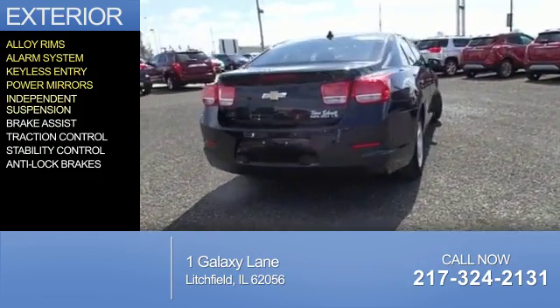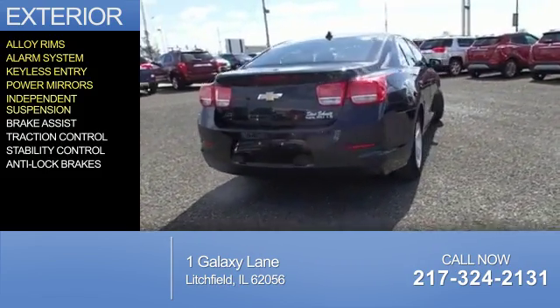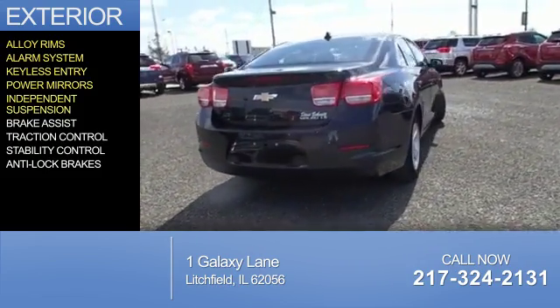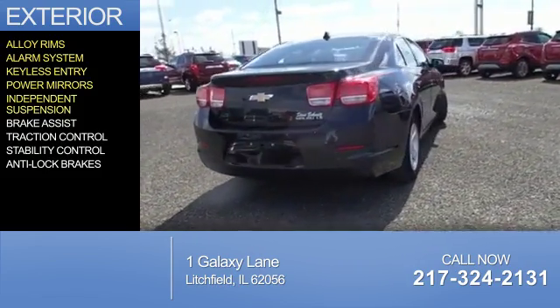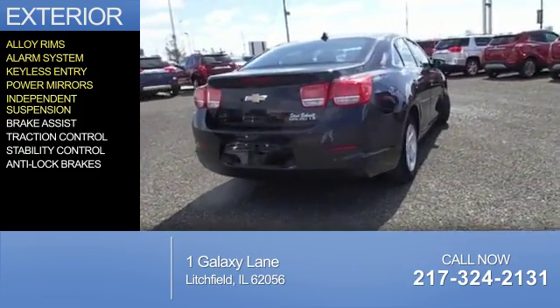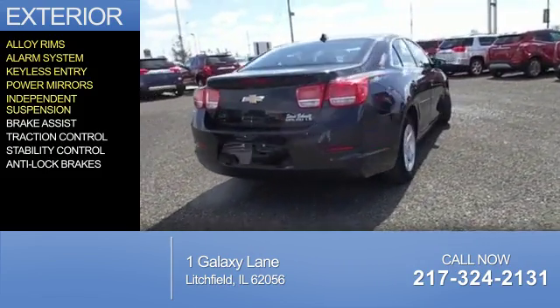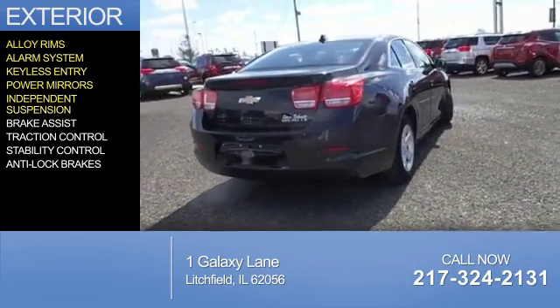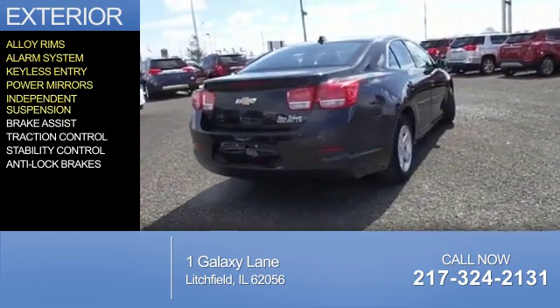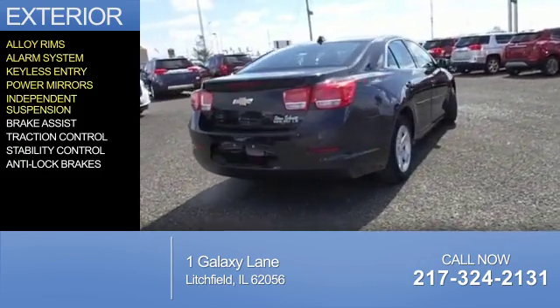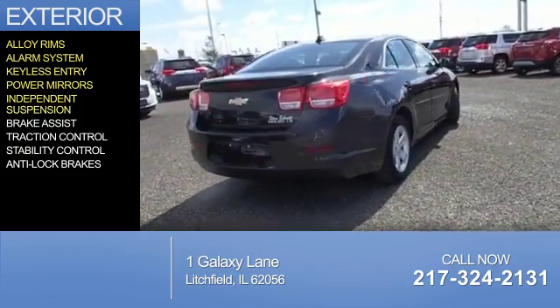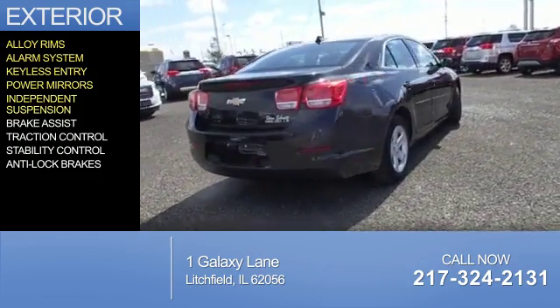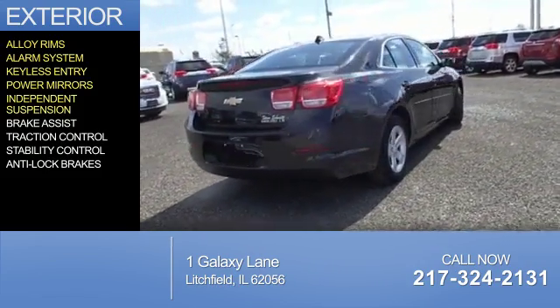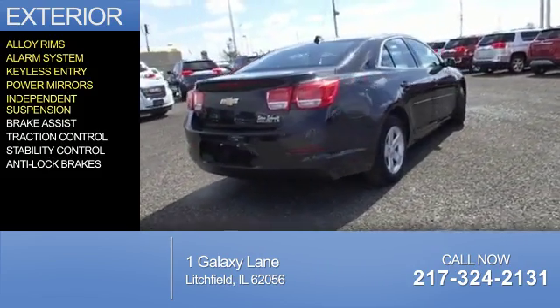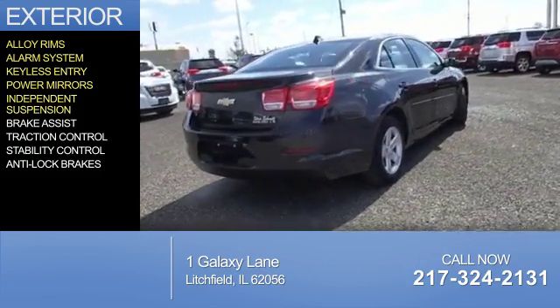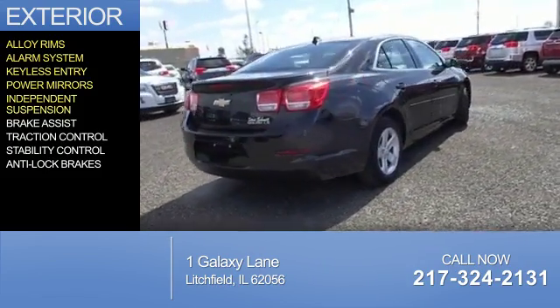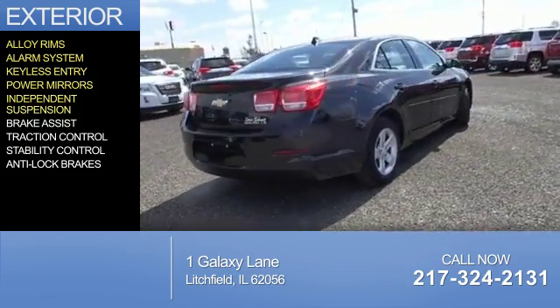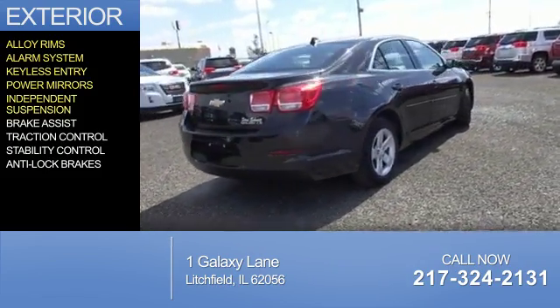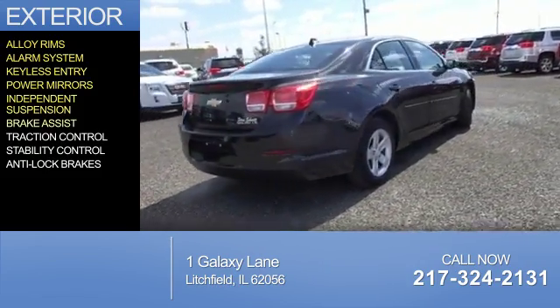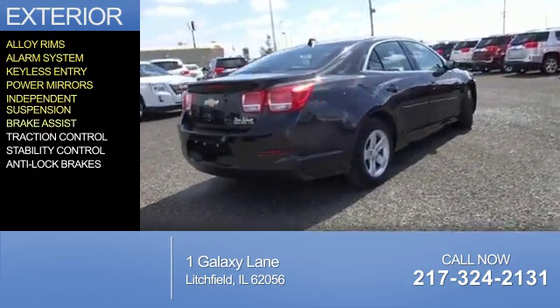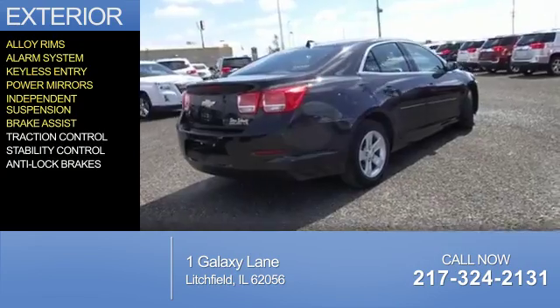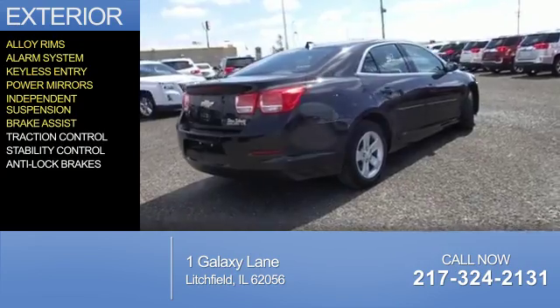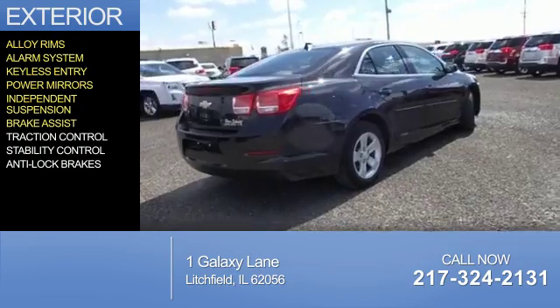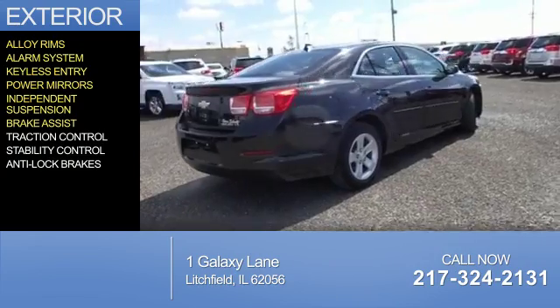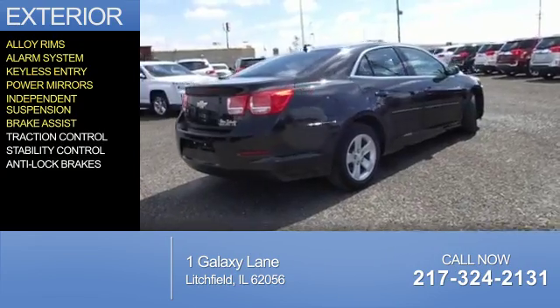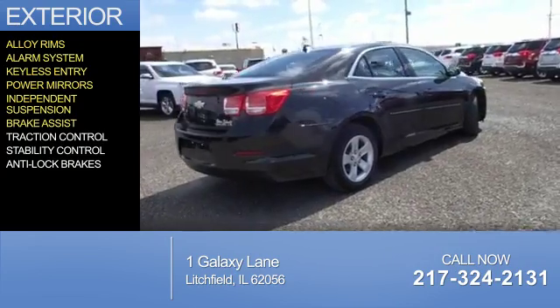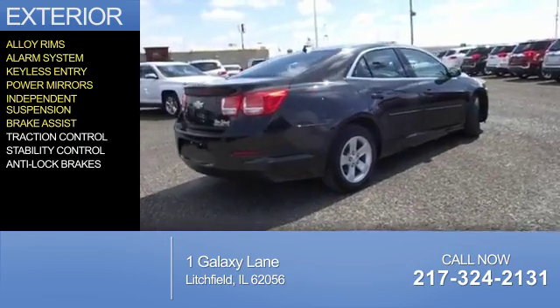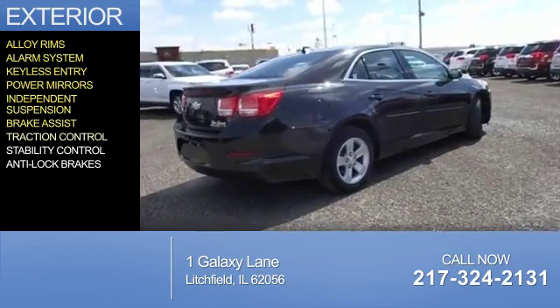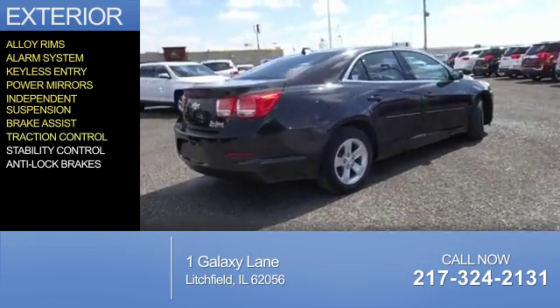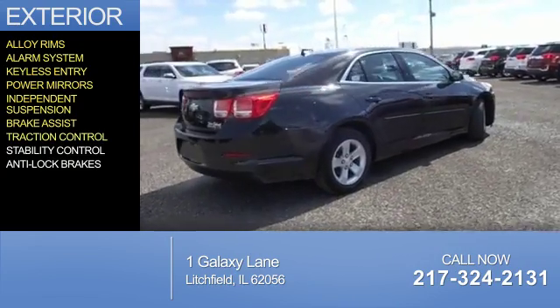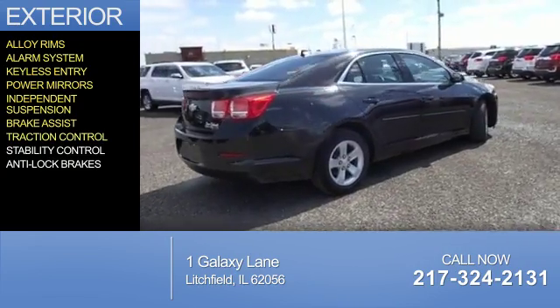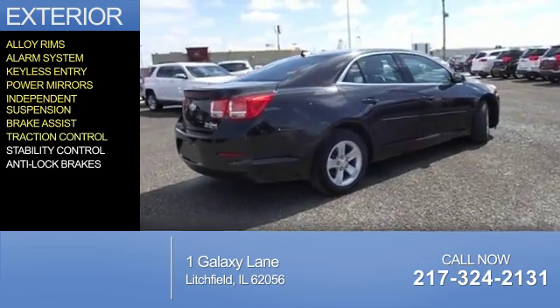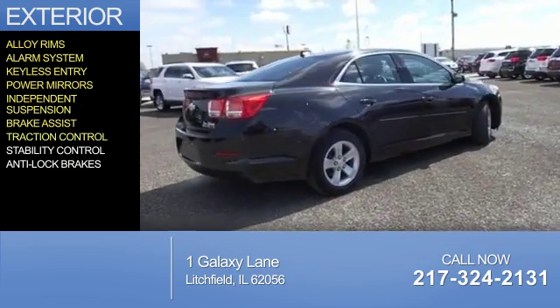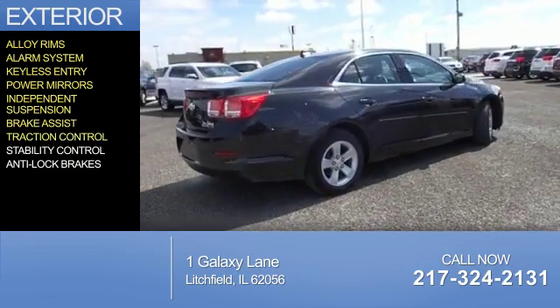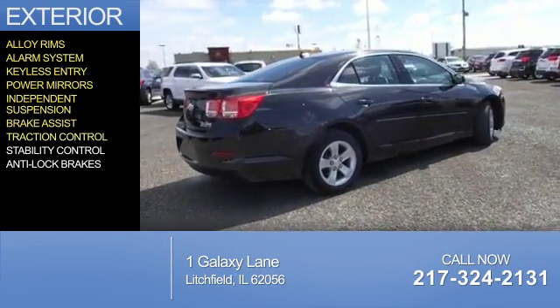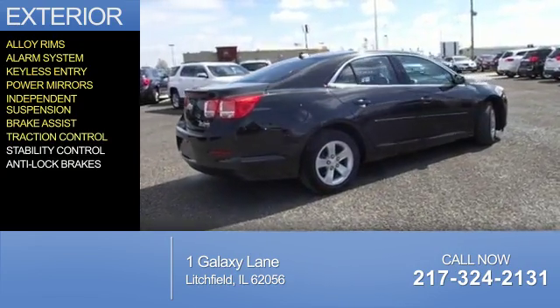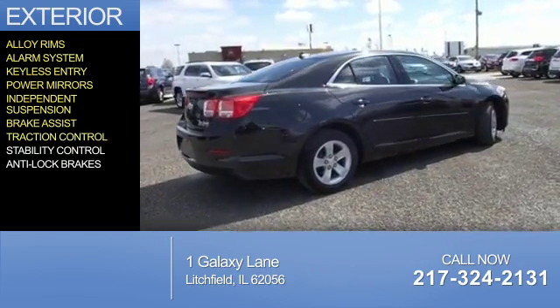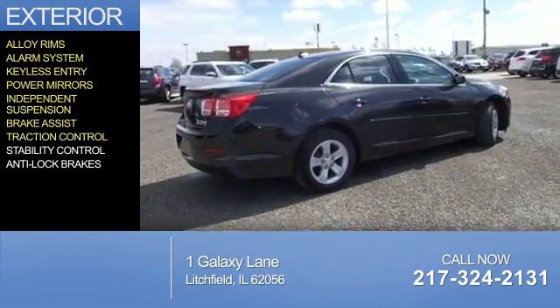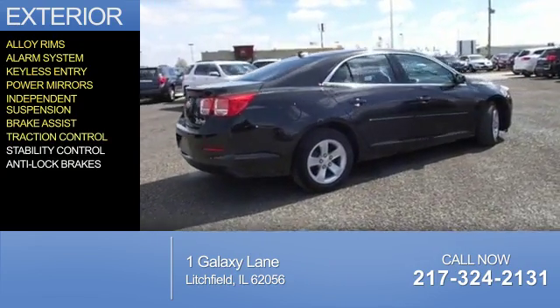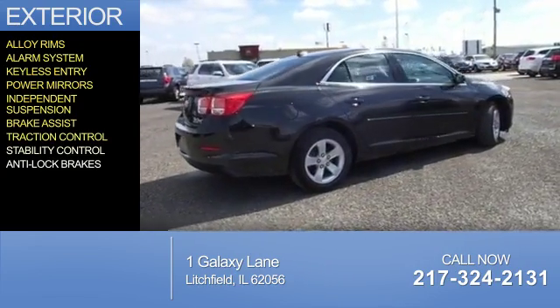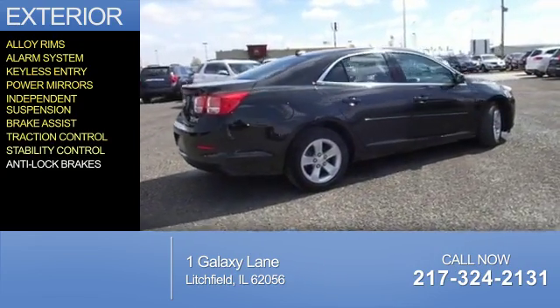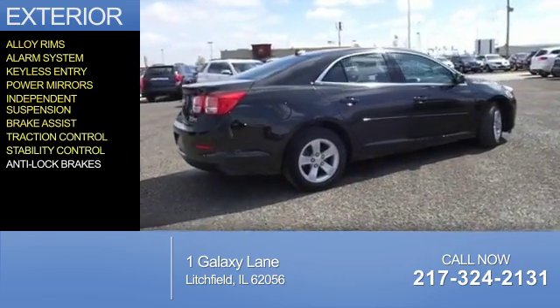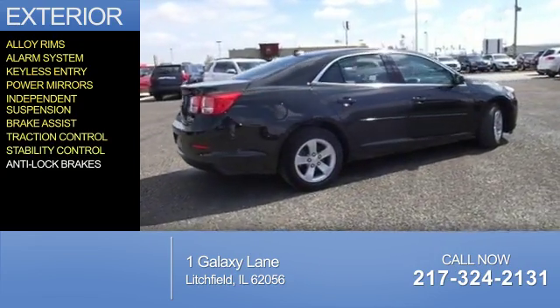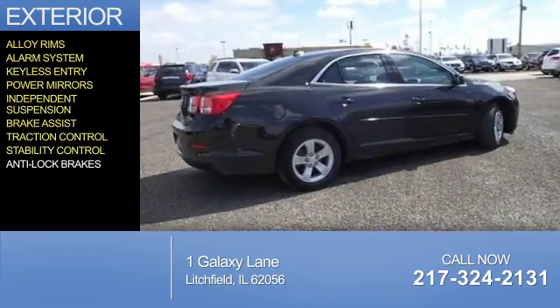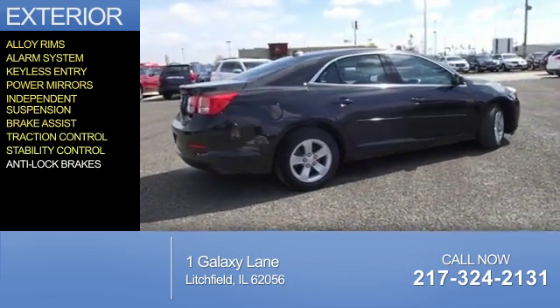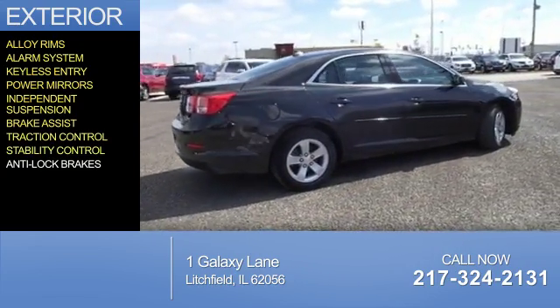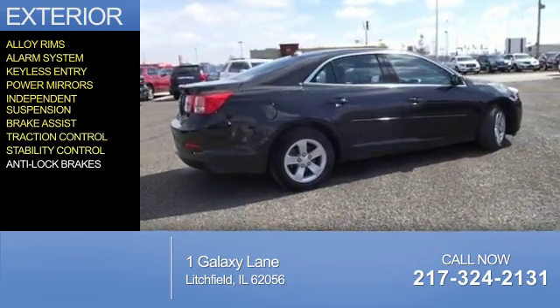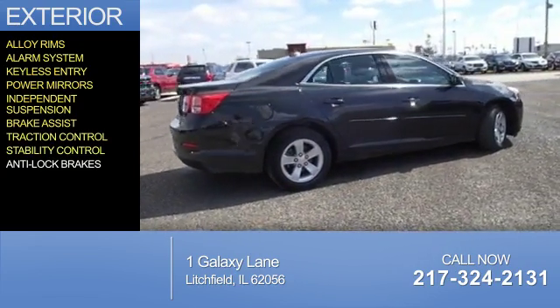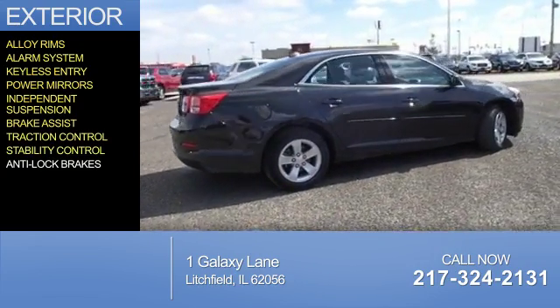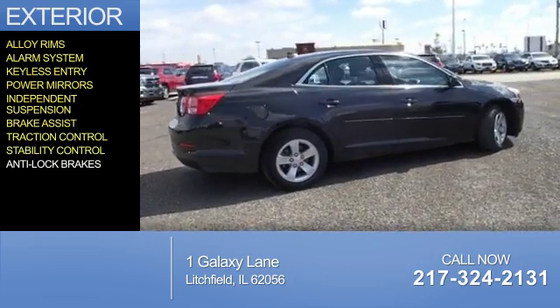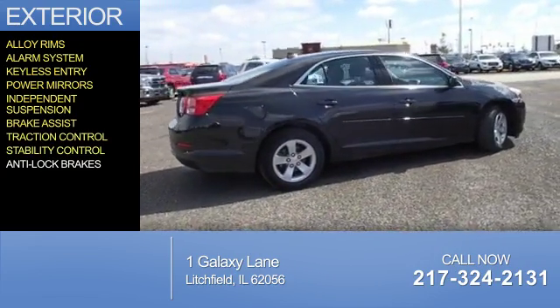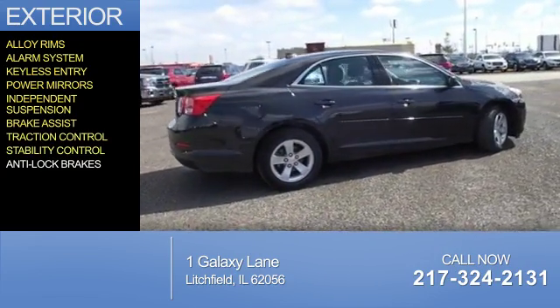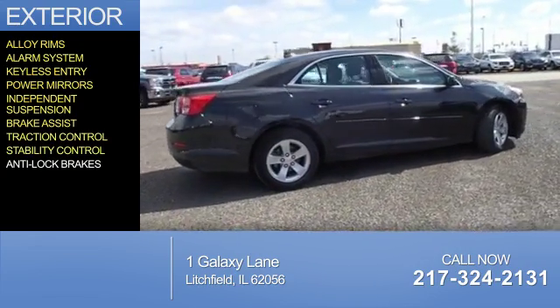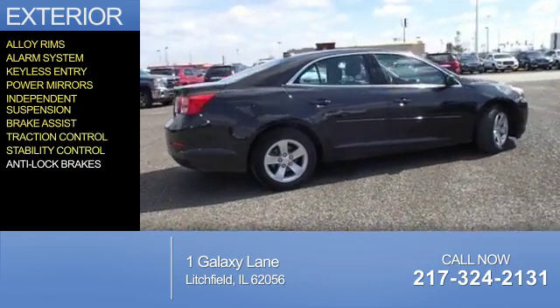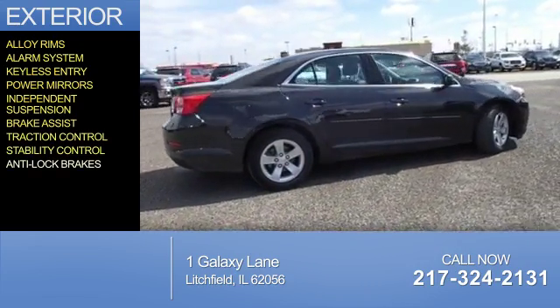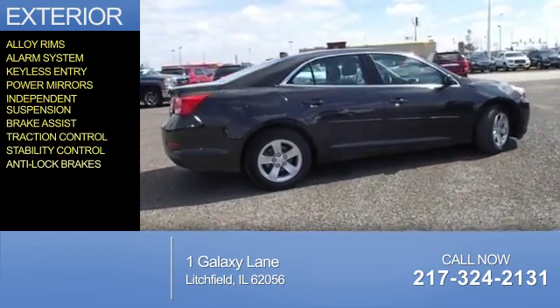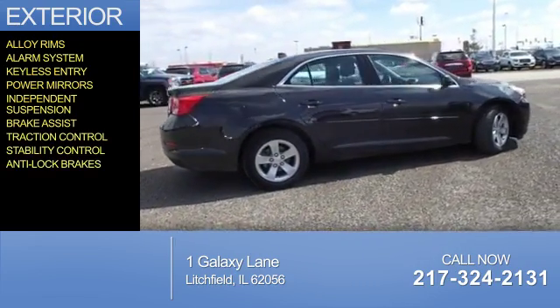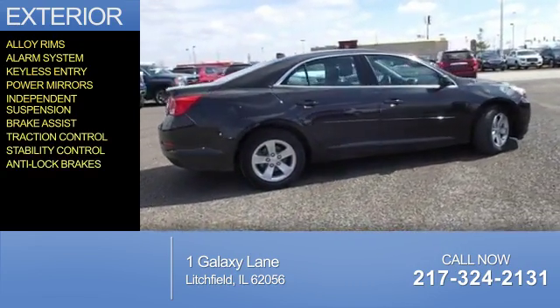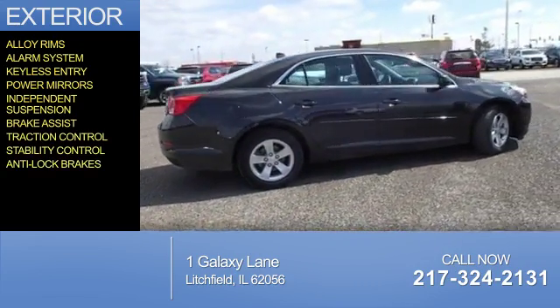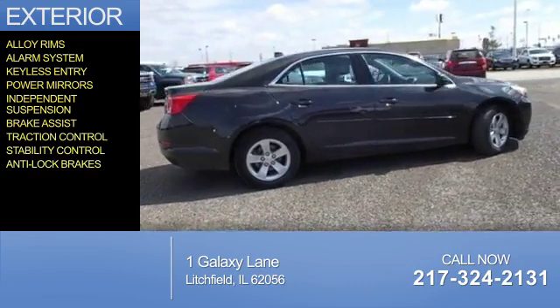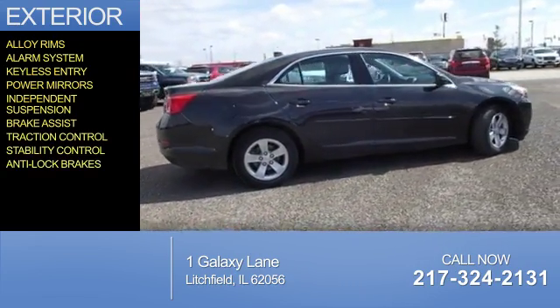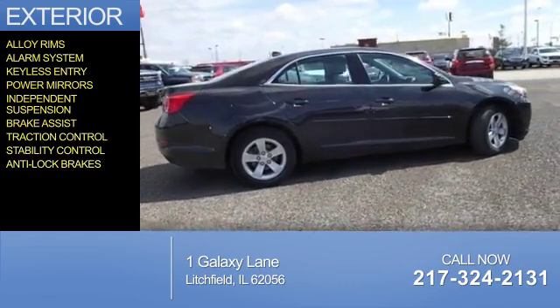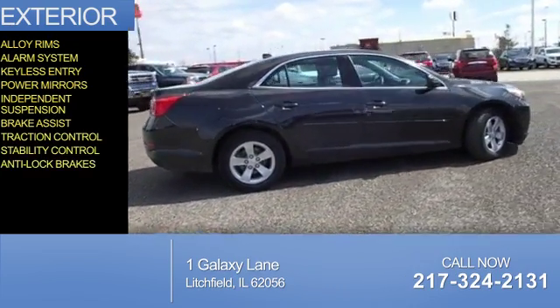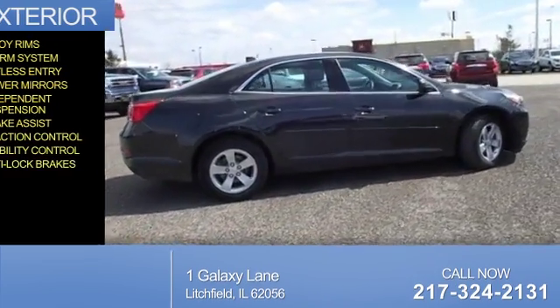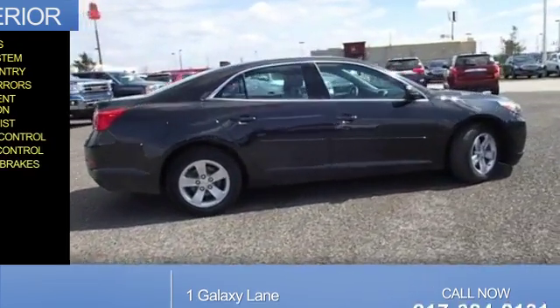Independent suspension, brake assist, traction control, stability control, and anti-lock brakes.